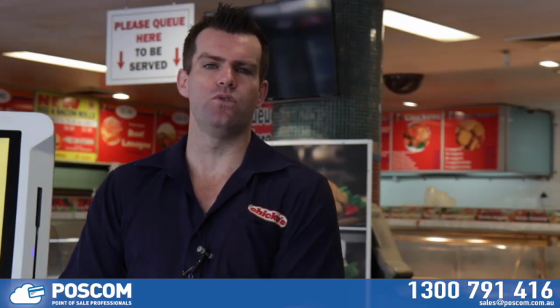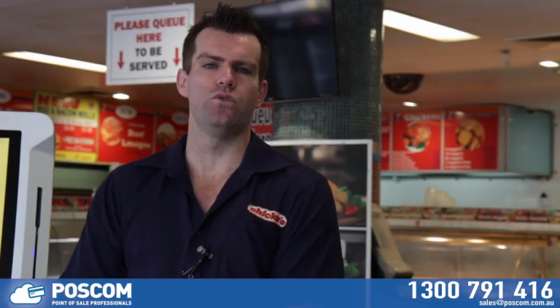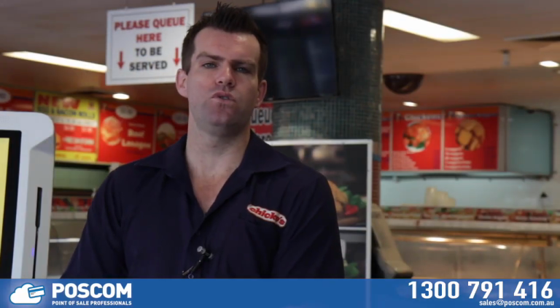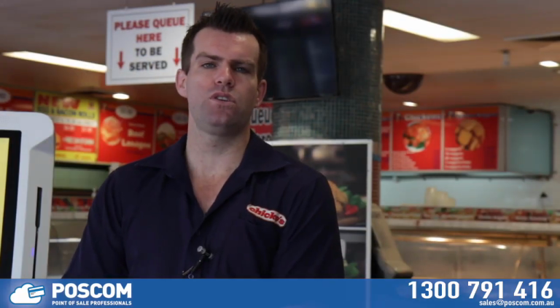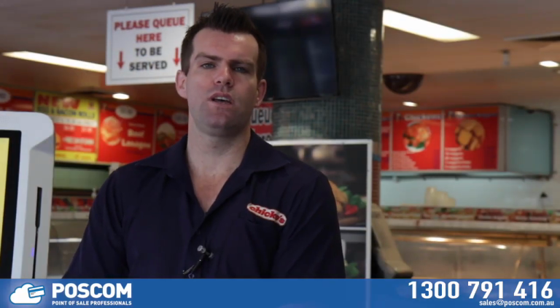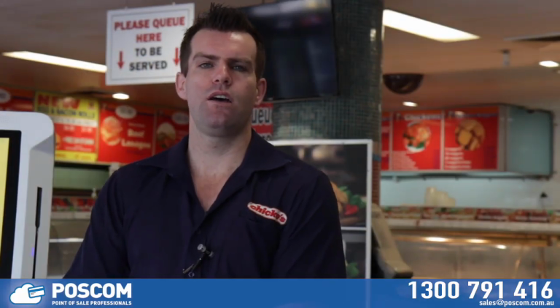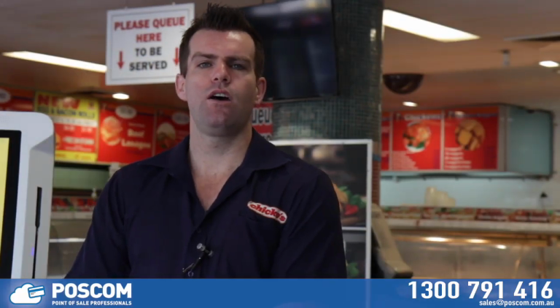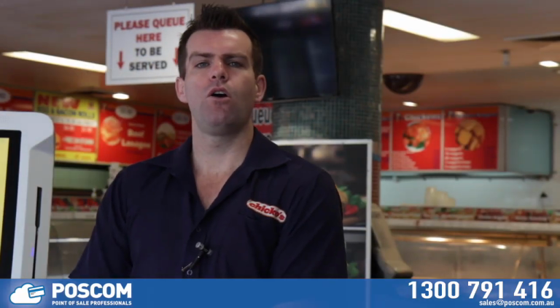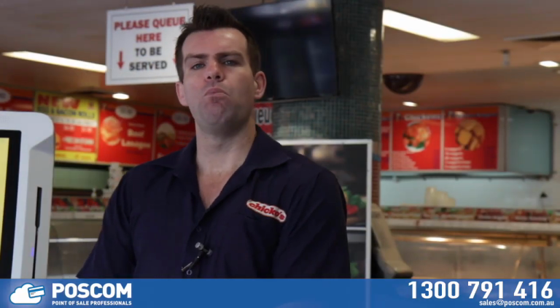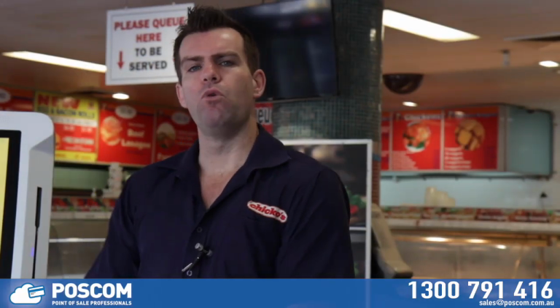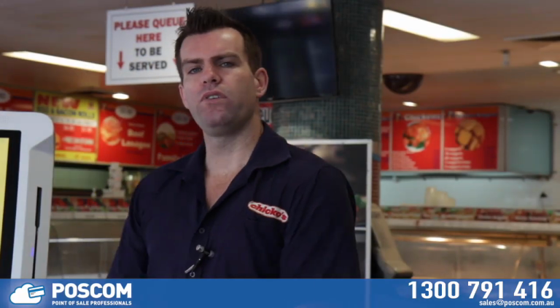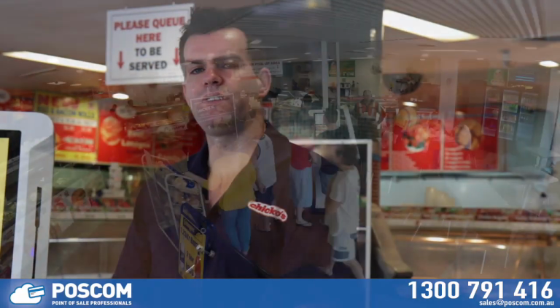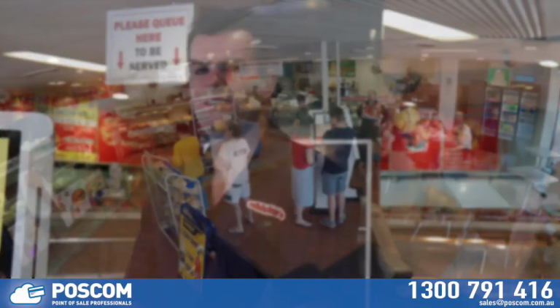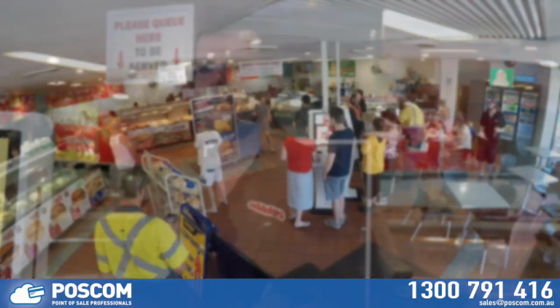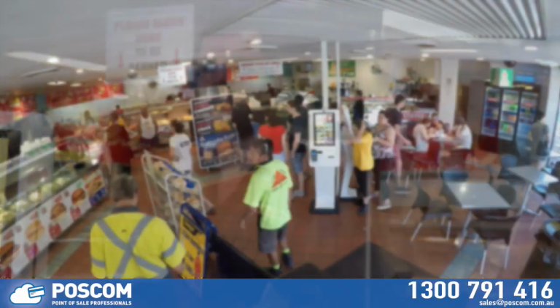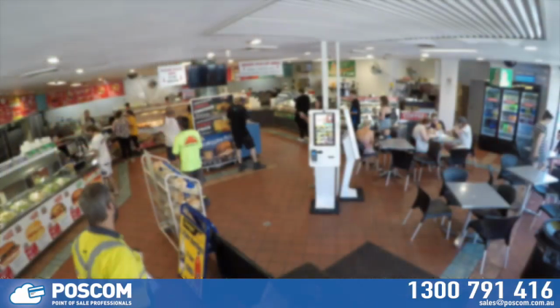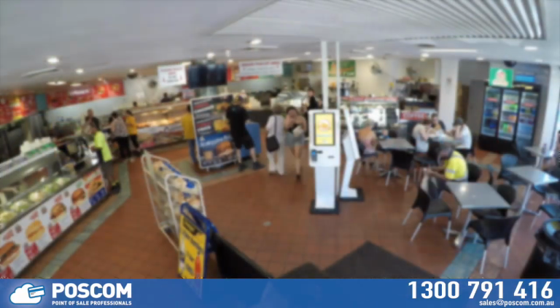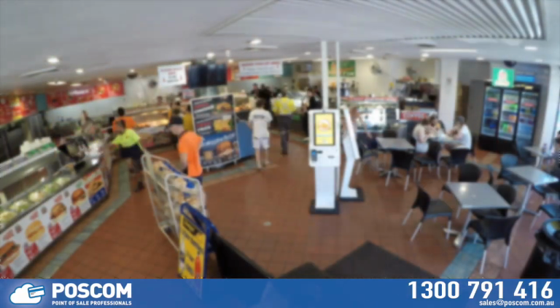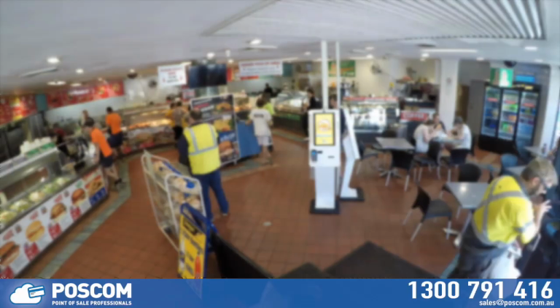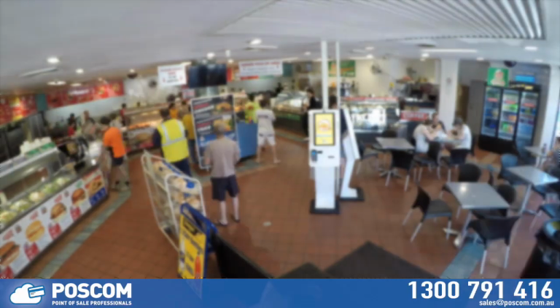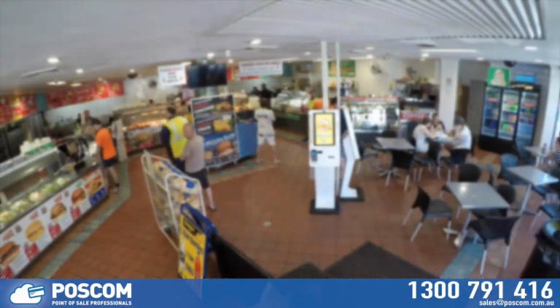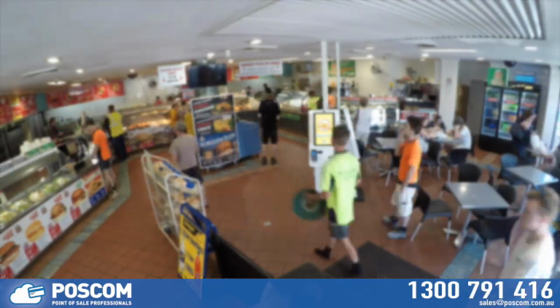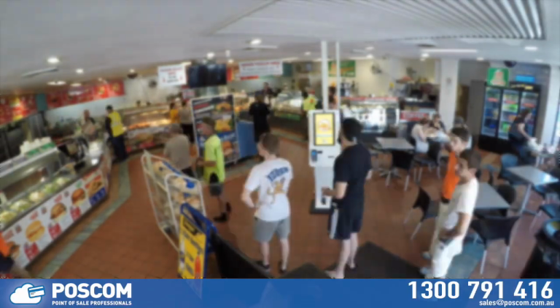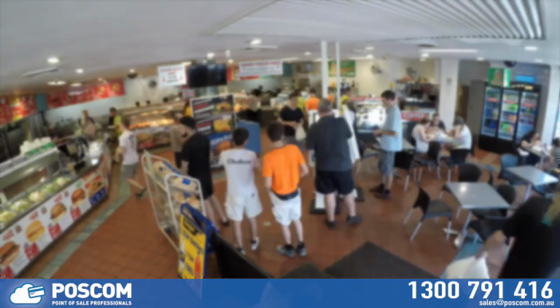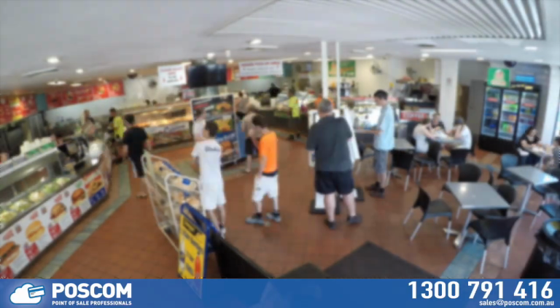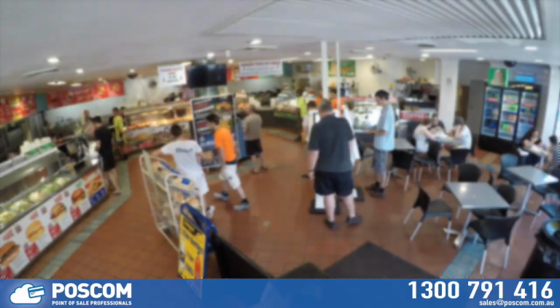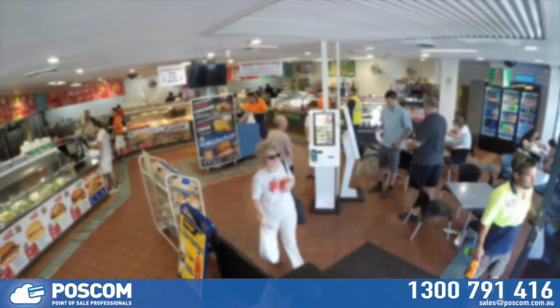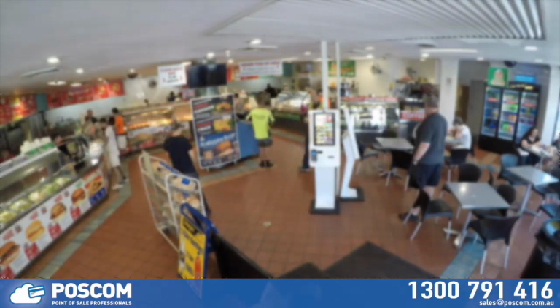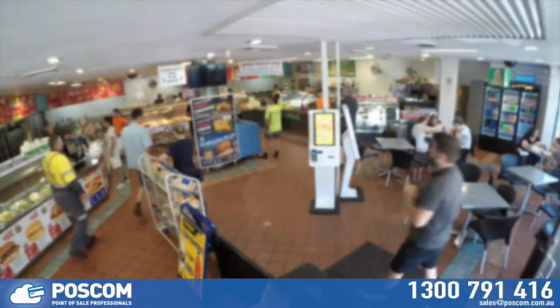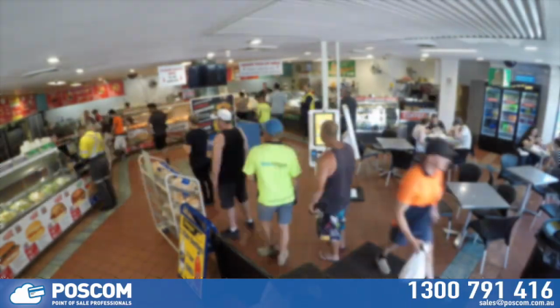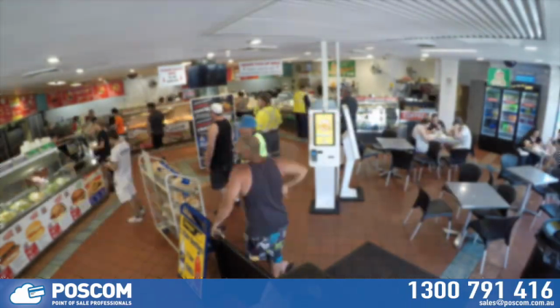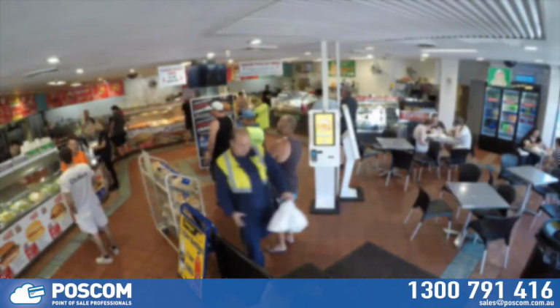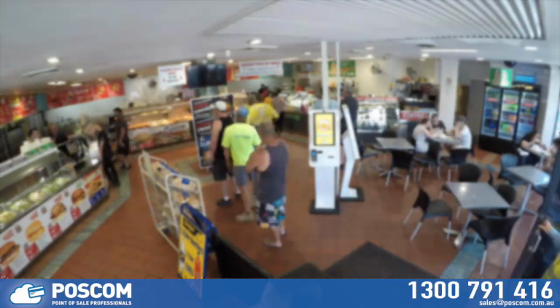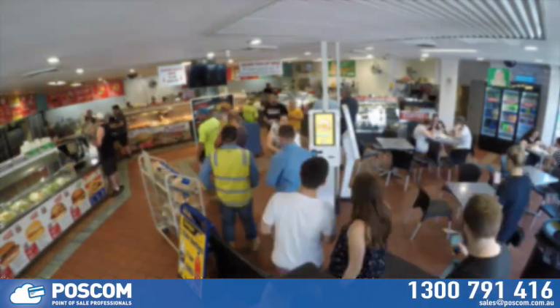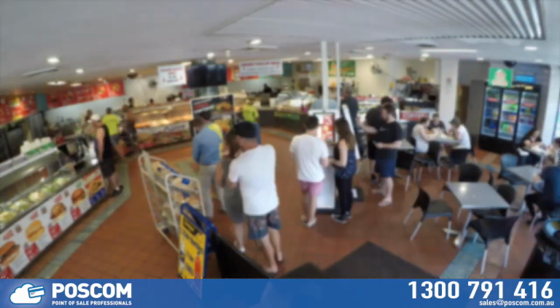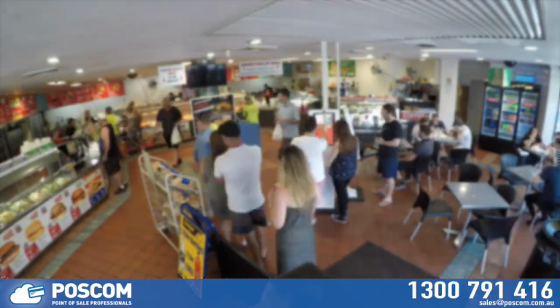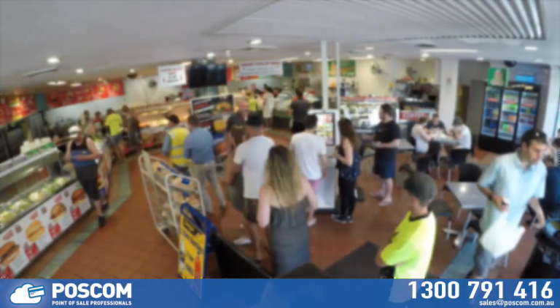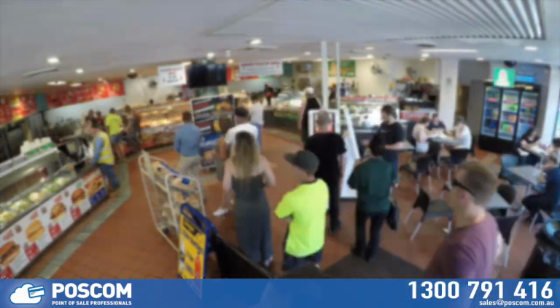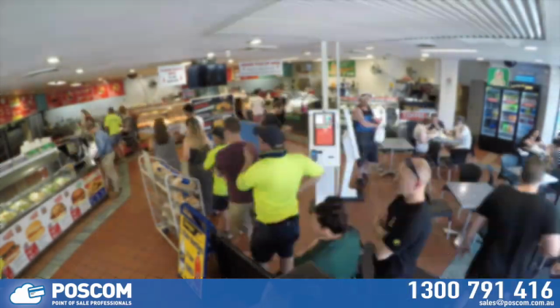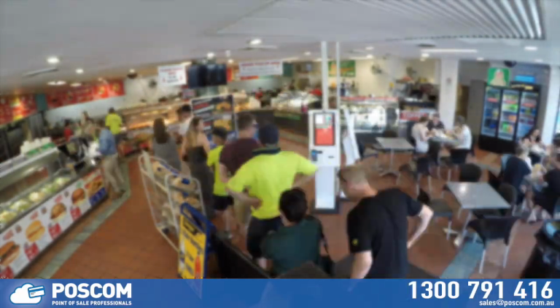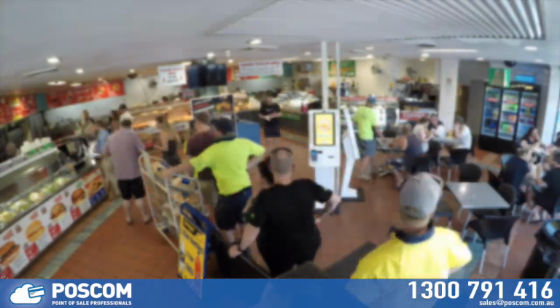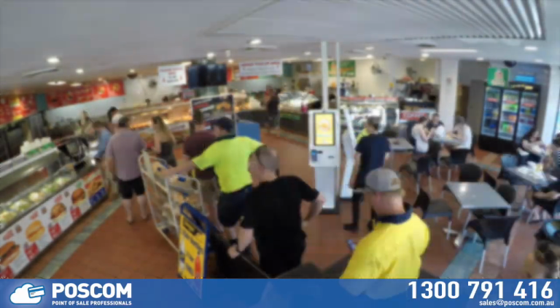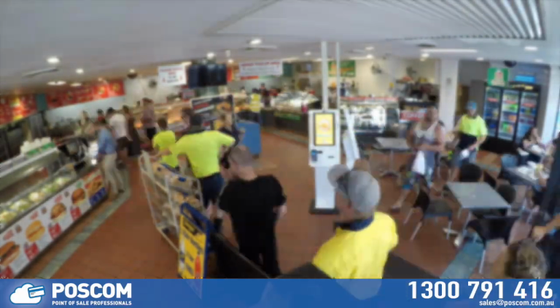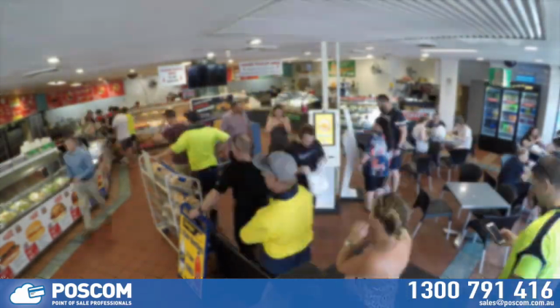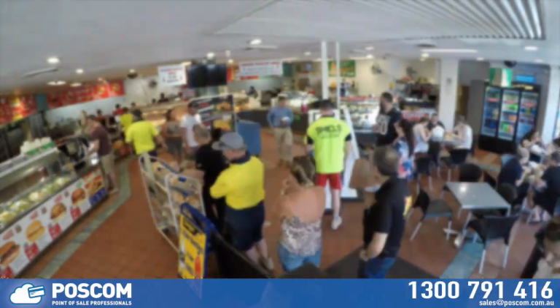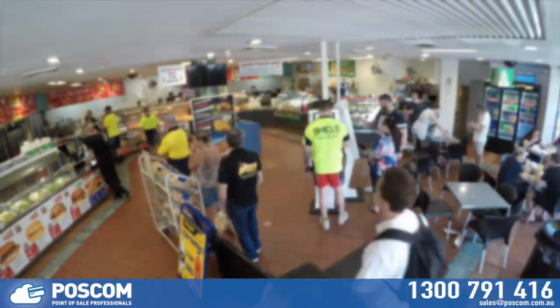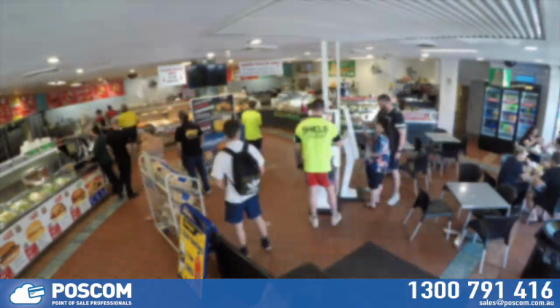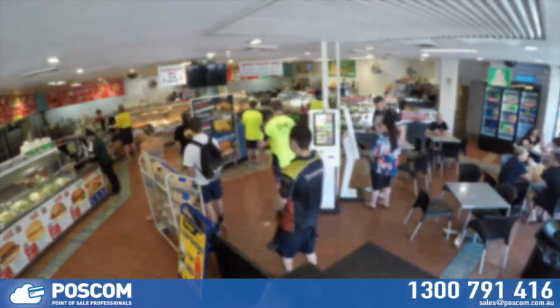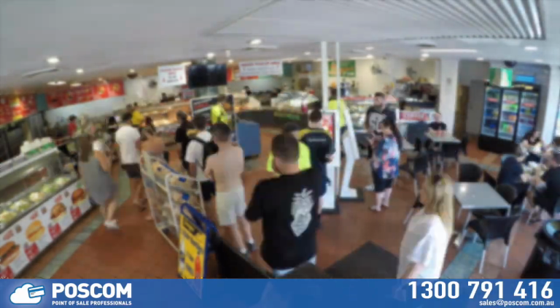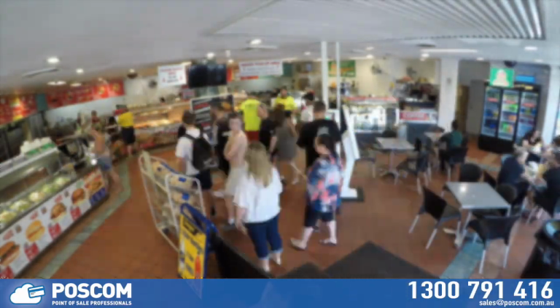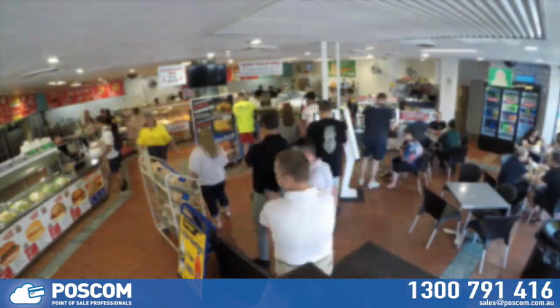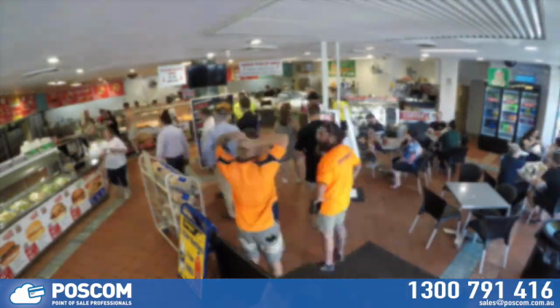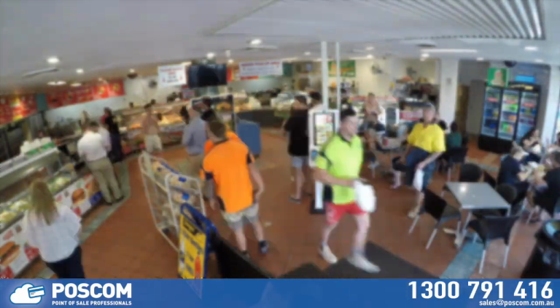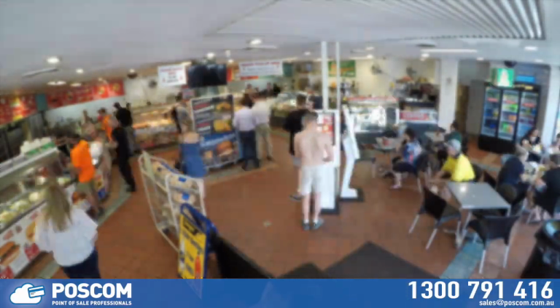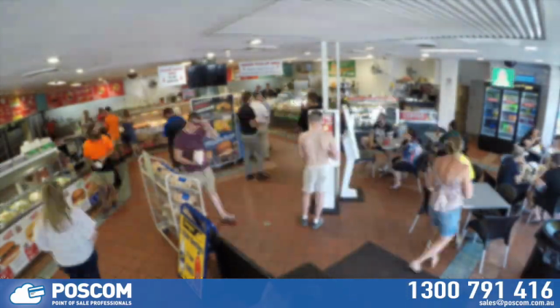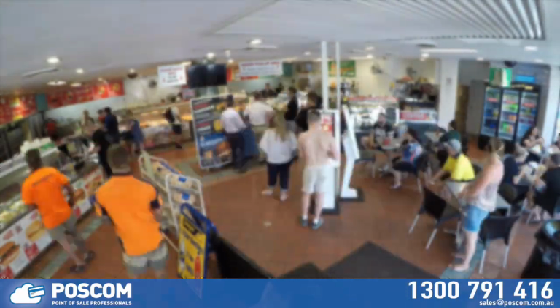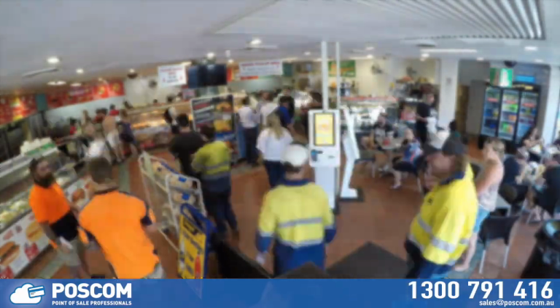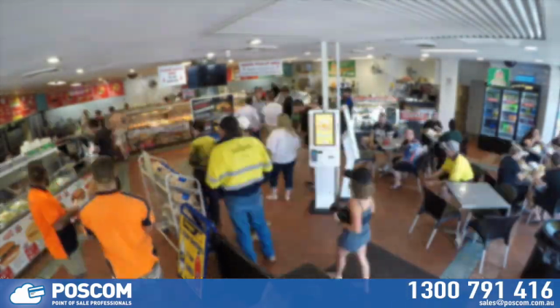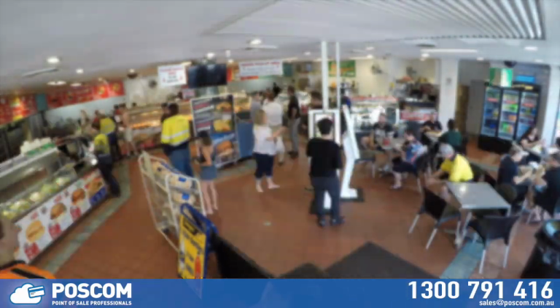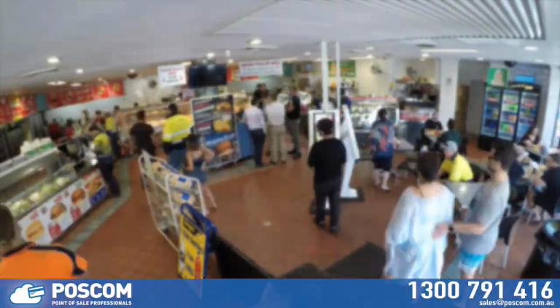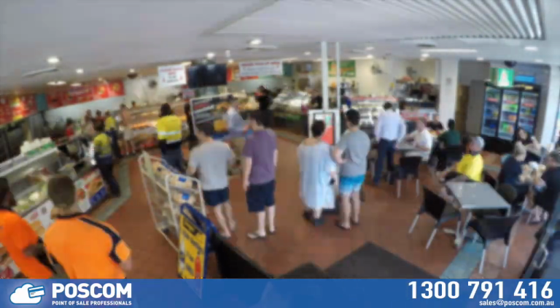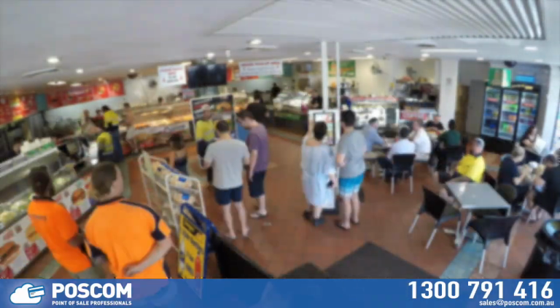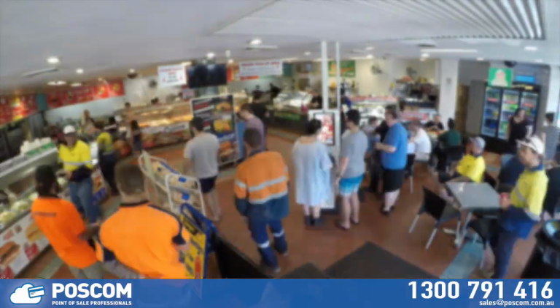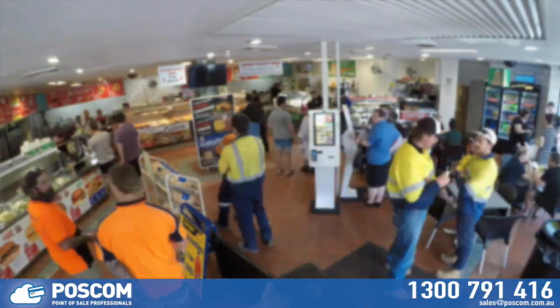As we have such a vast range of foods, moving to the kiosks is a no-brainer. It allows our customers to see through our entire menu without being rushed.